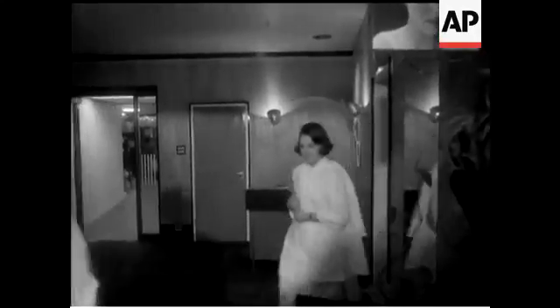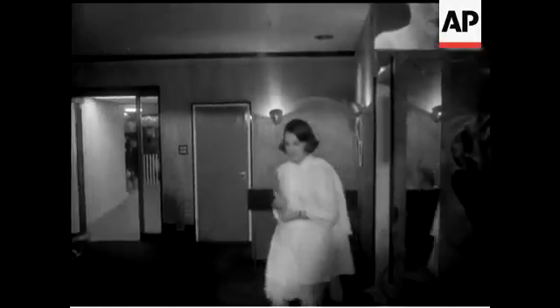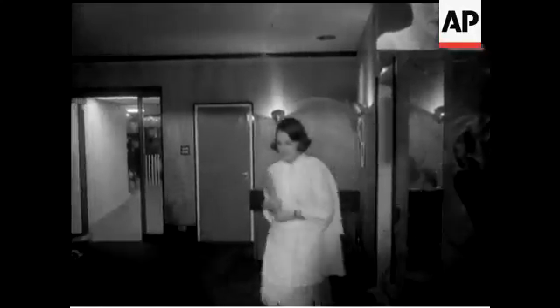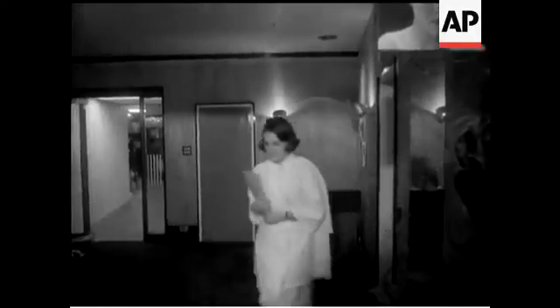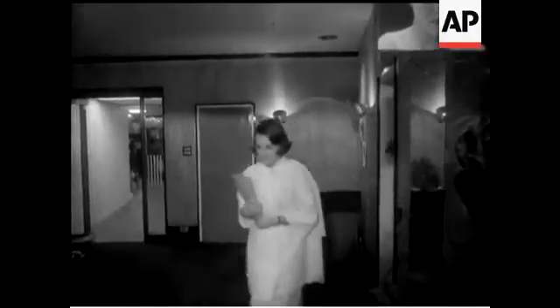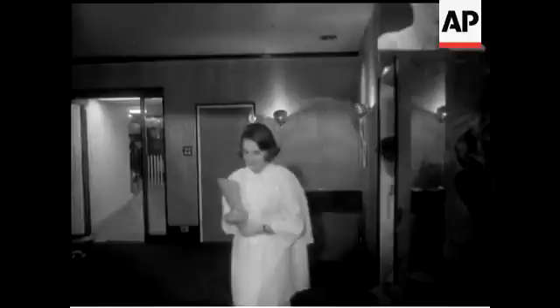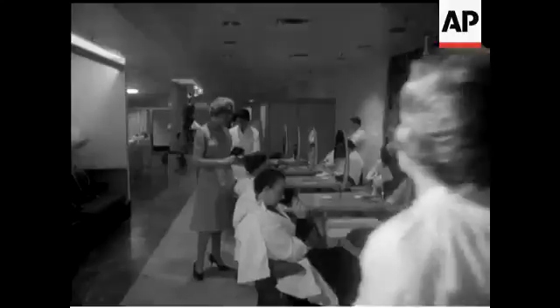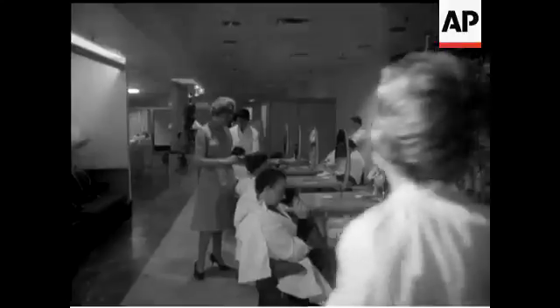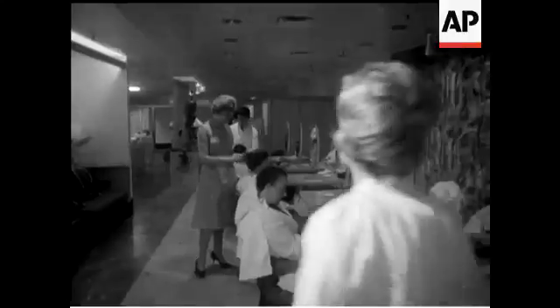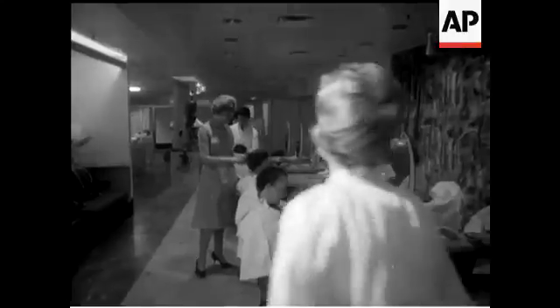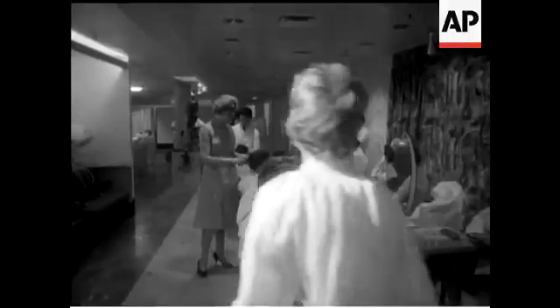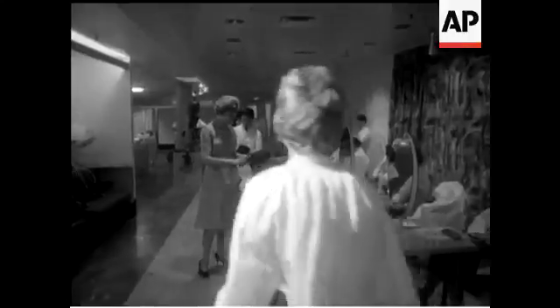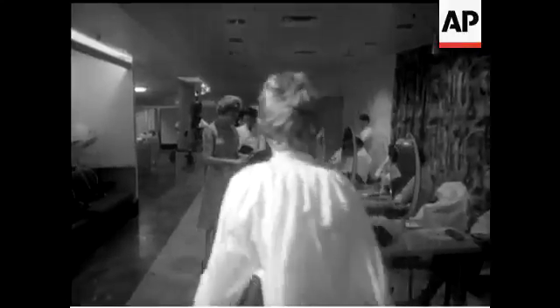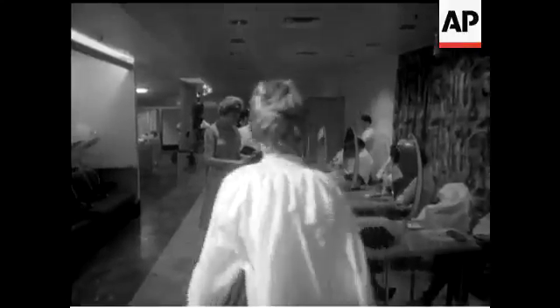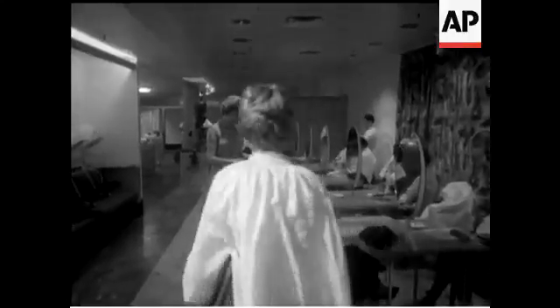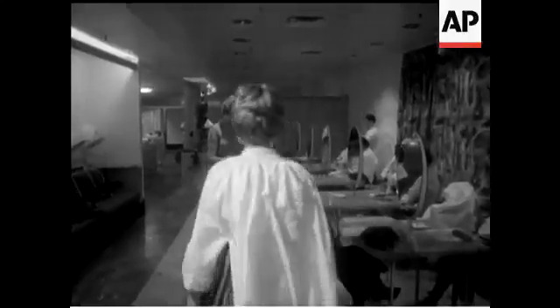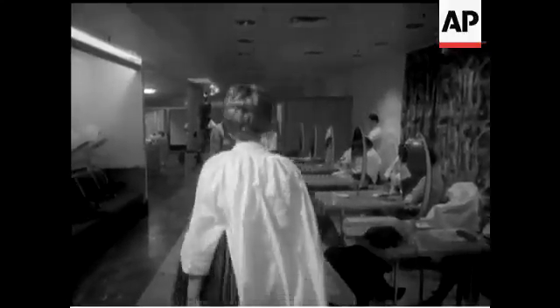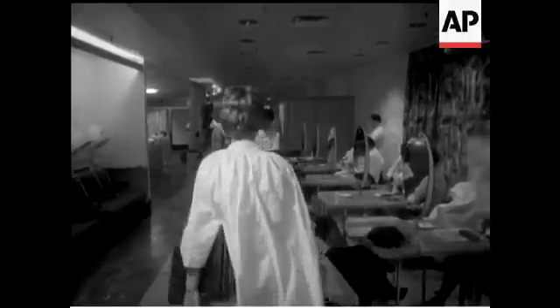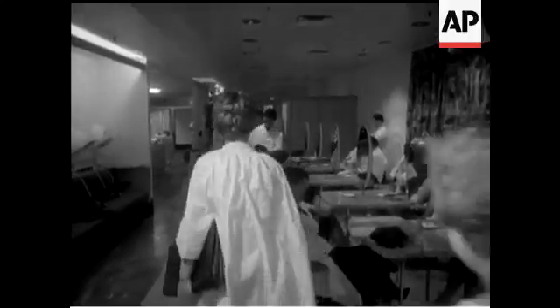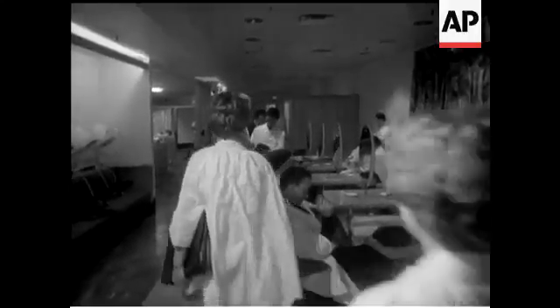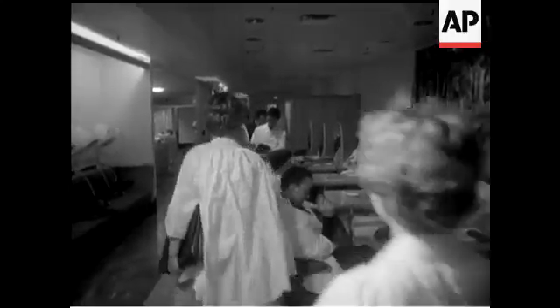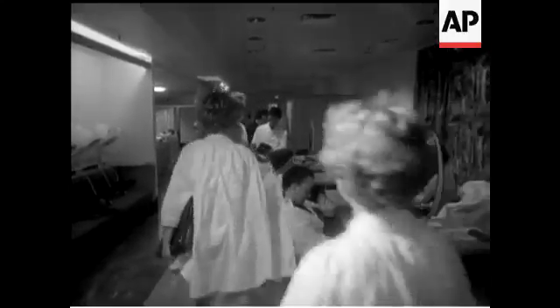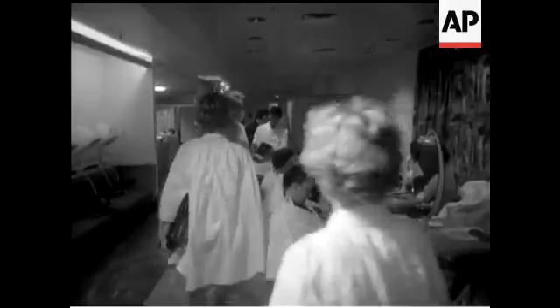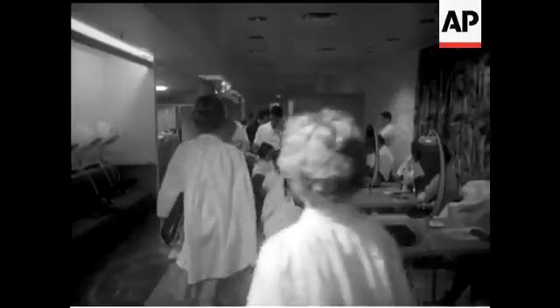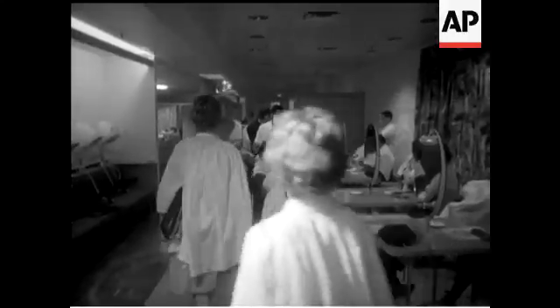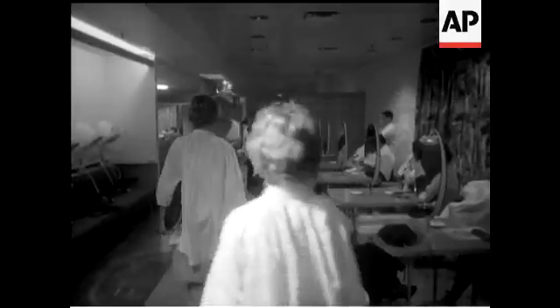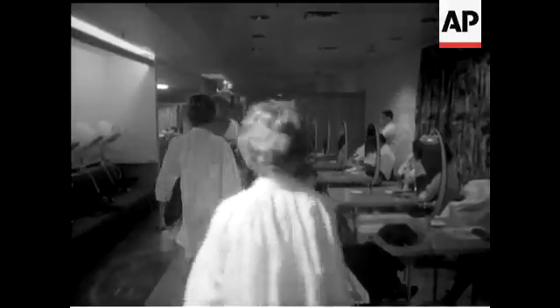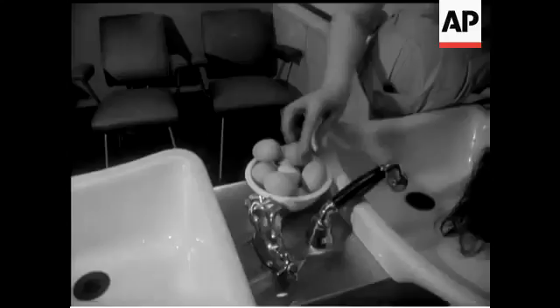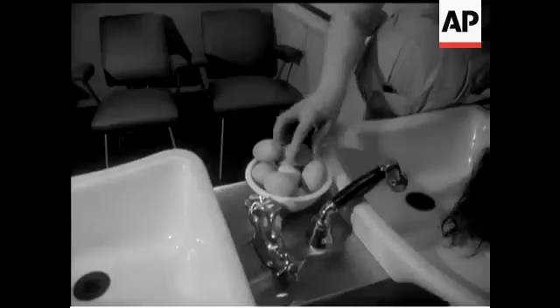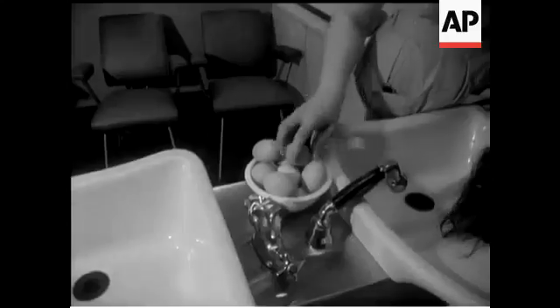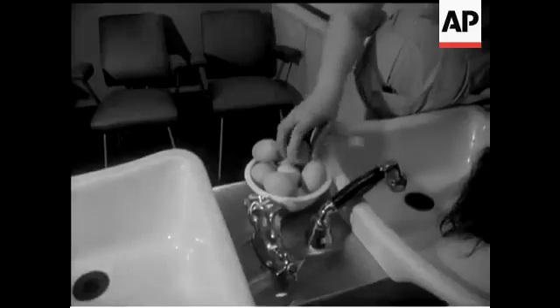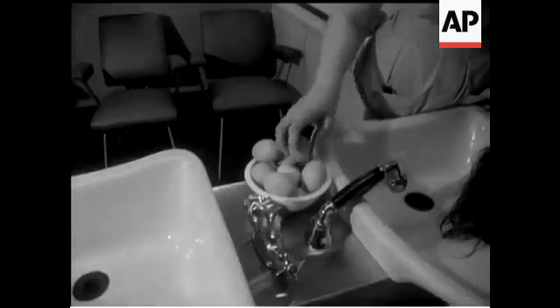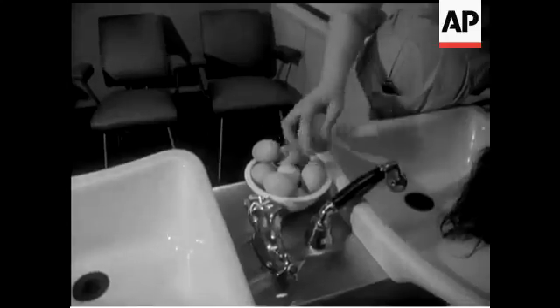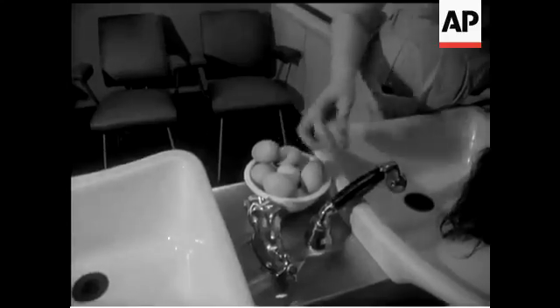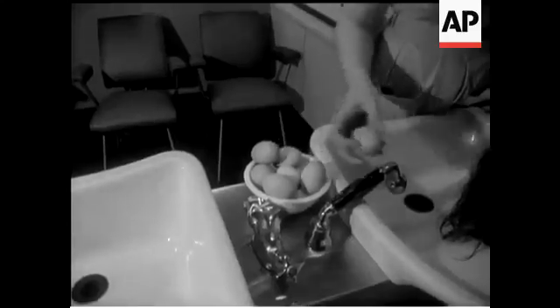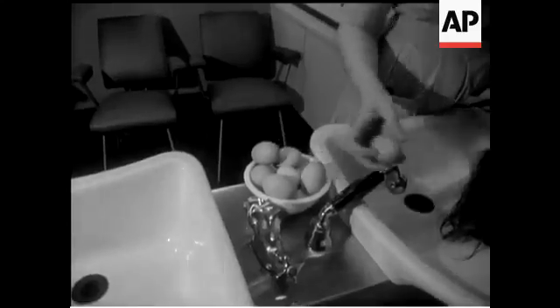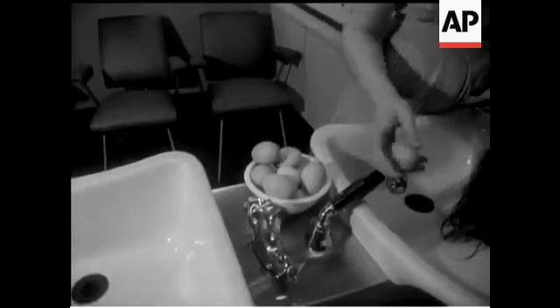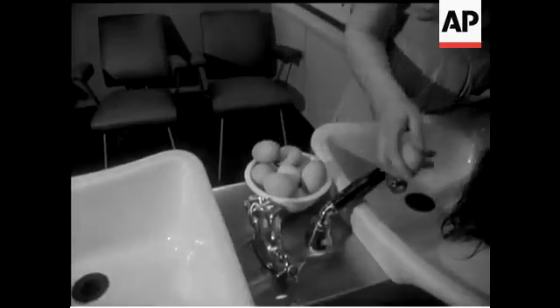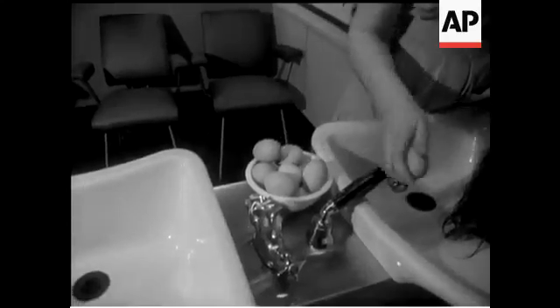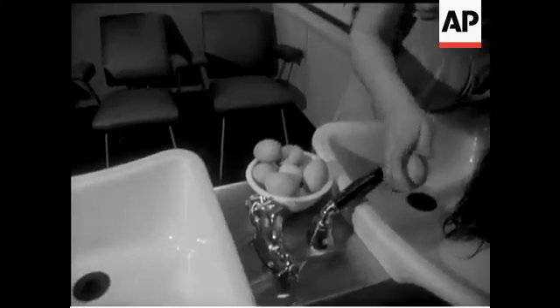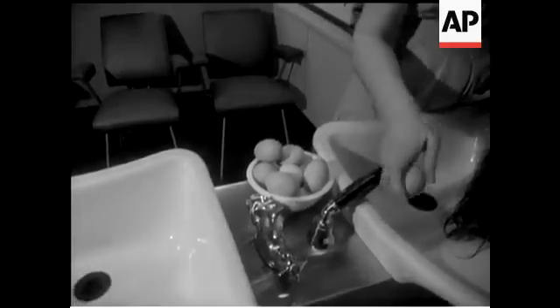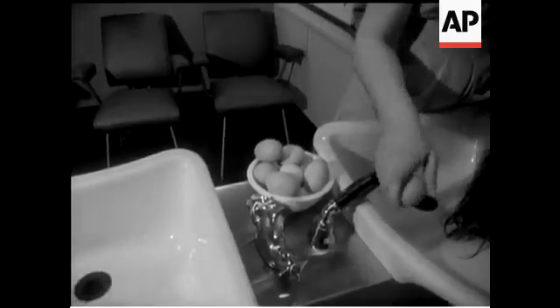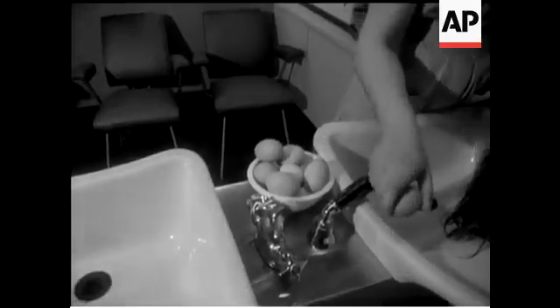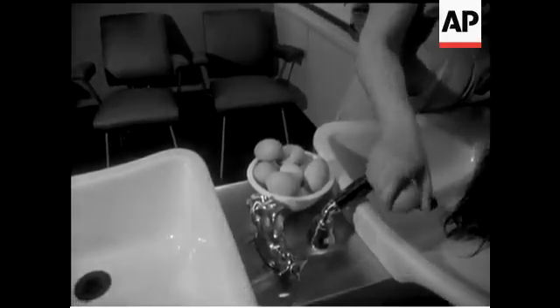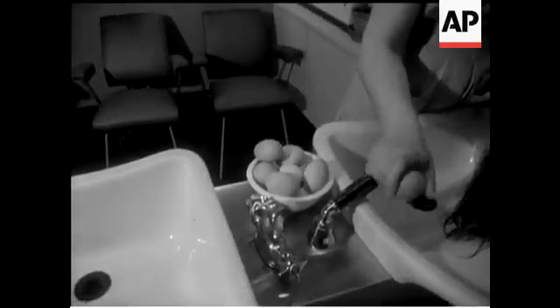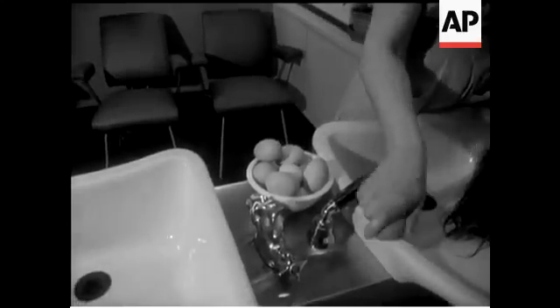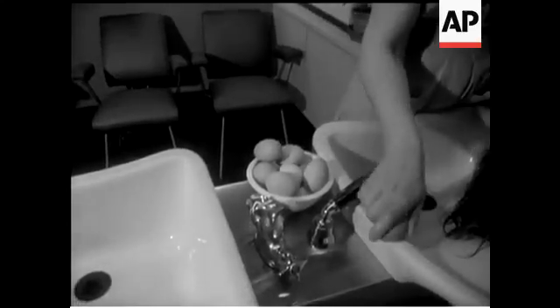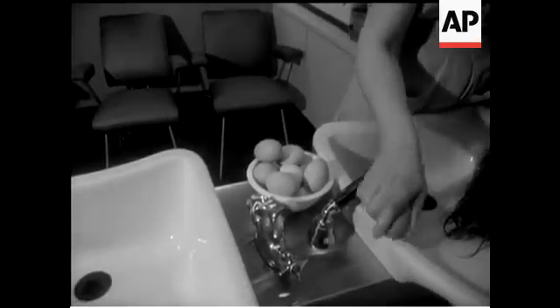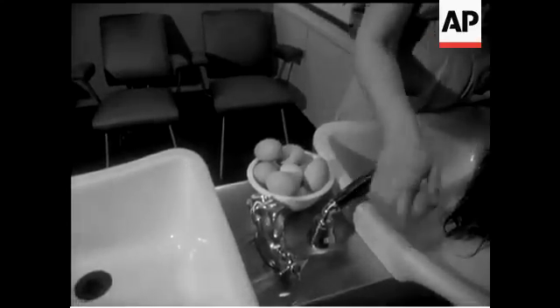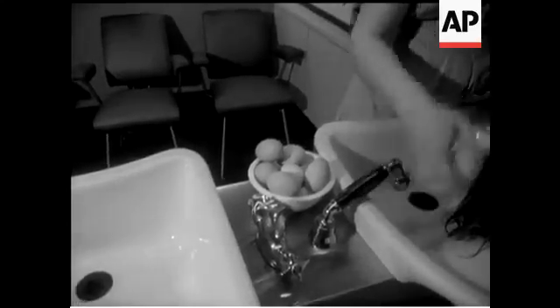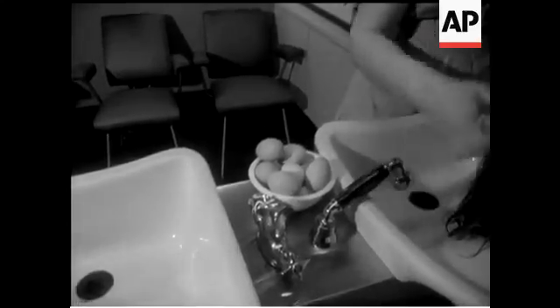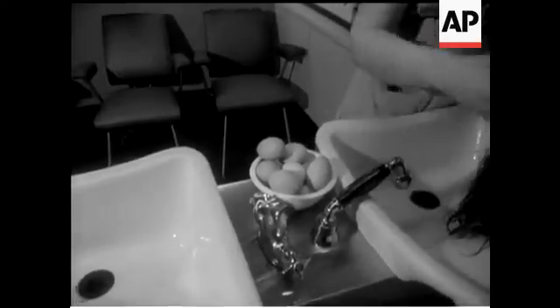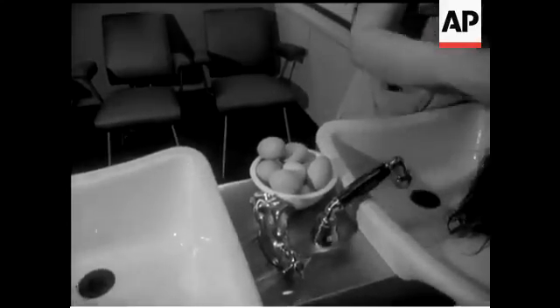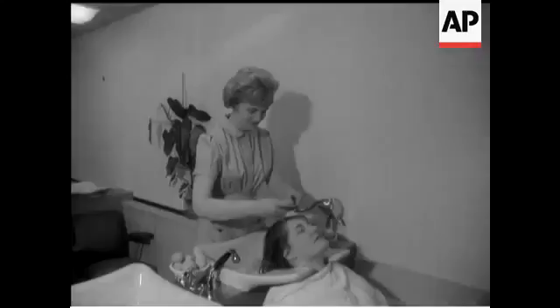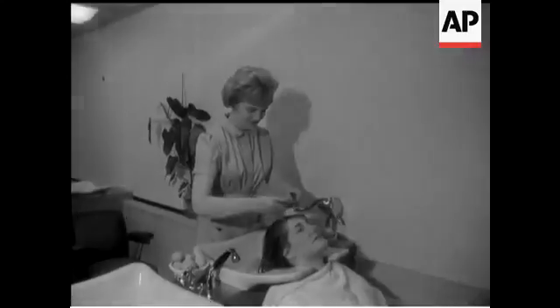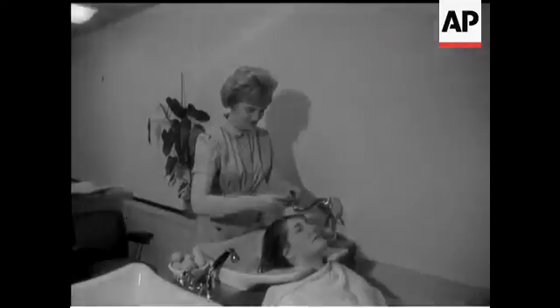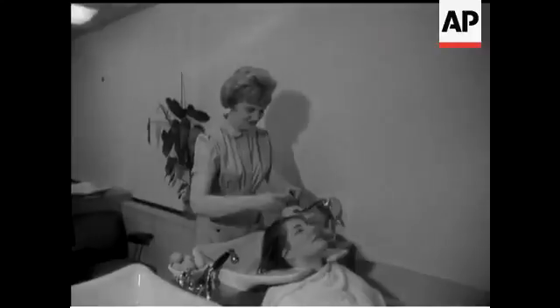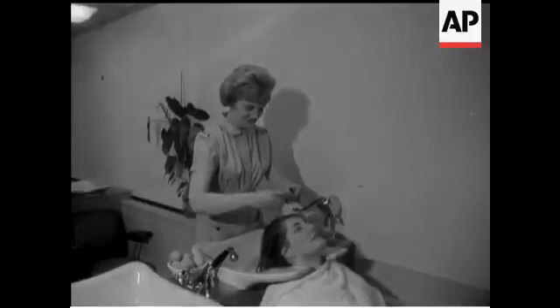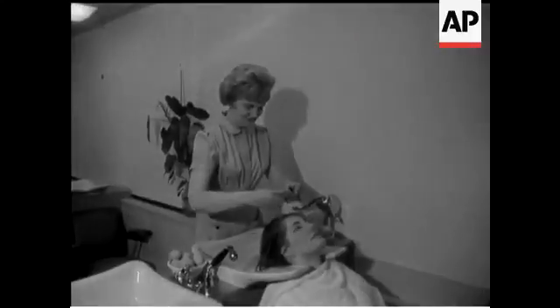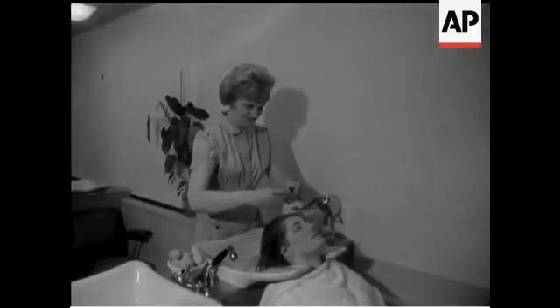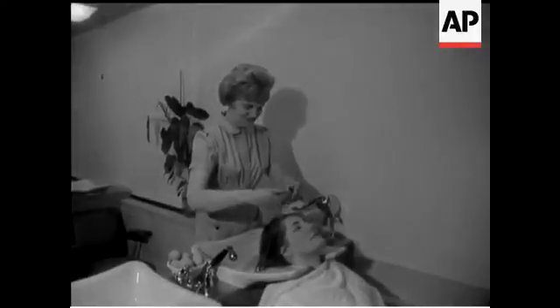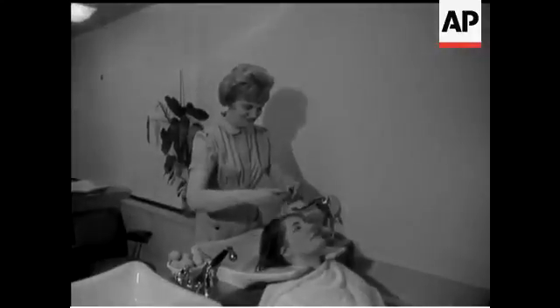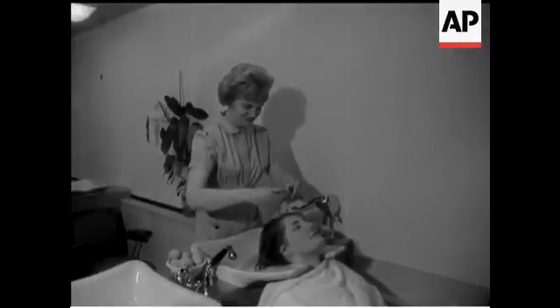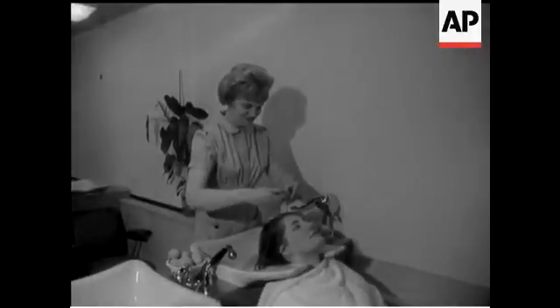Recipe for a hairdo. First, catch your customer. Then take an egg and break it. See recipe for omelette.